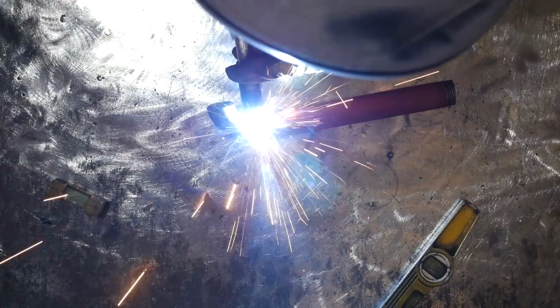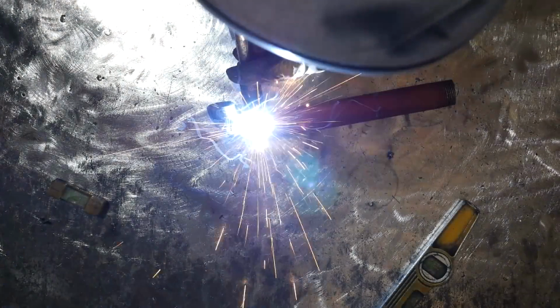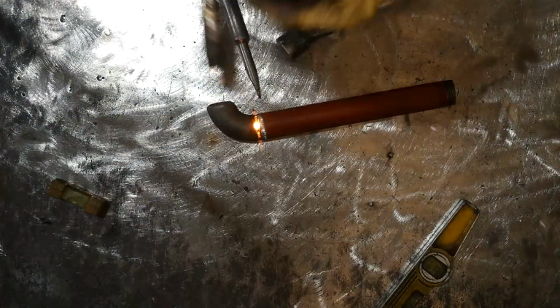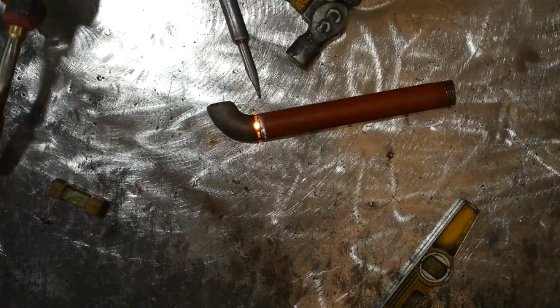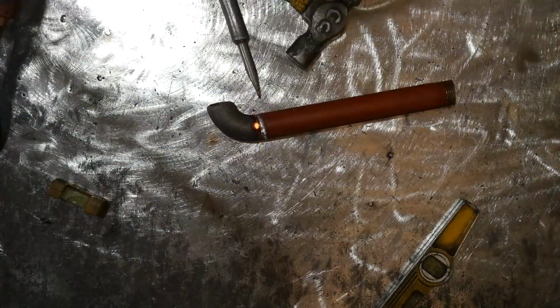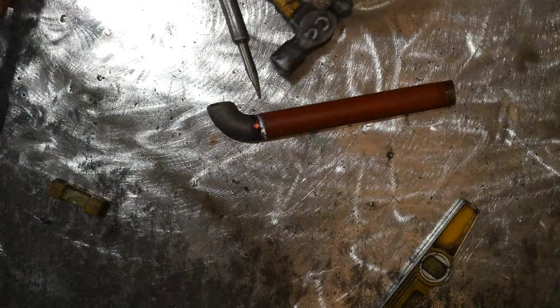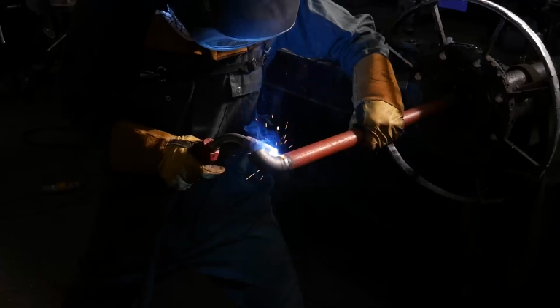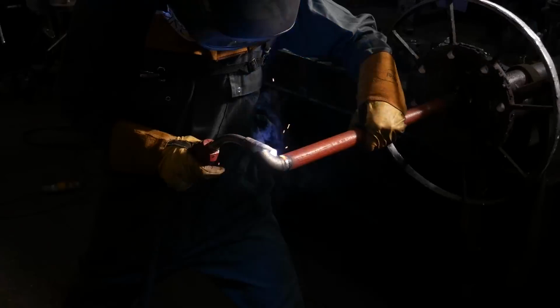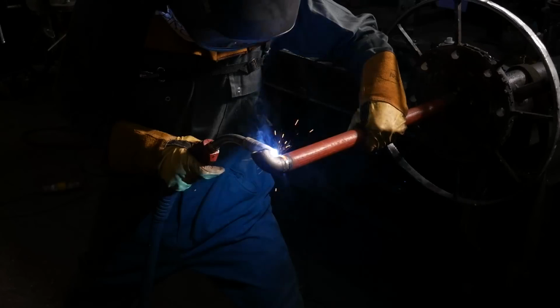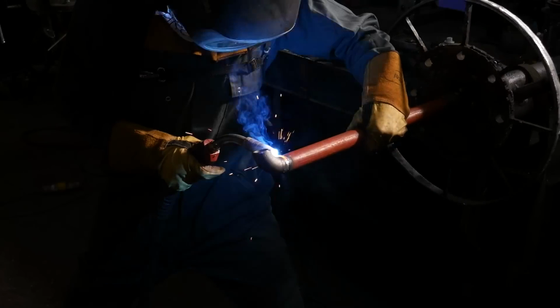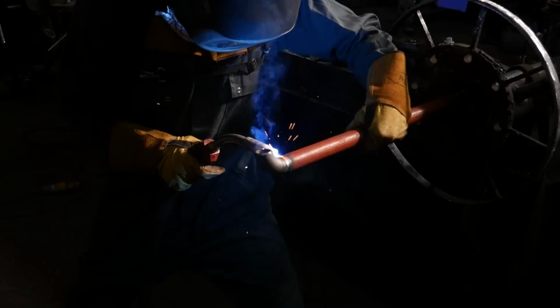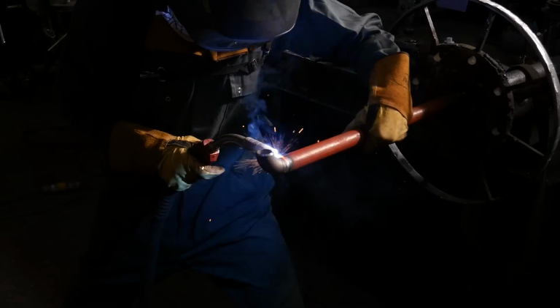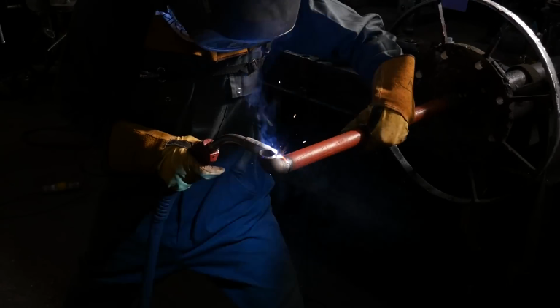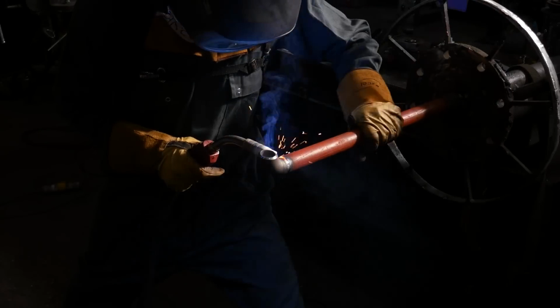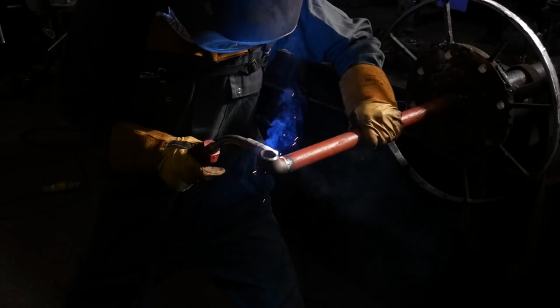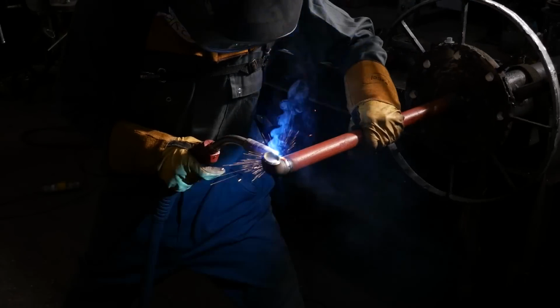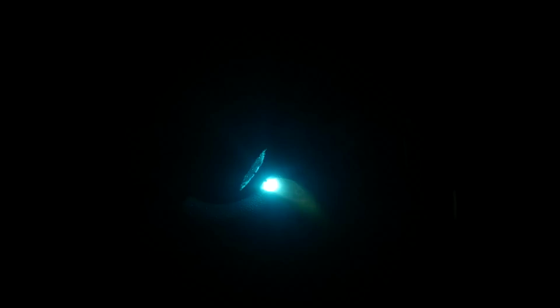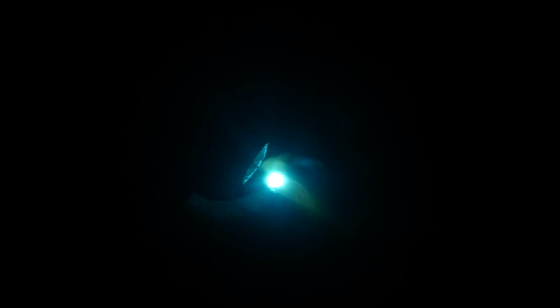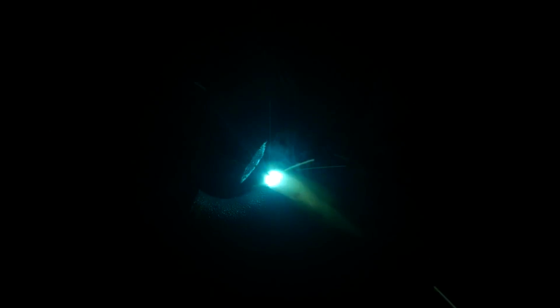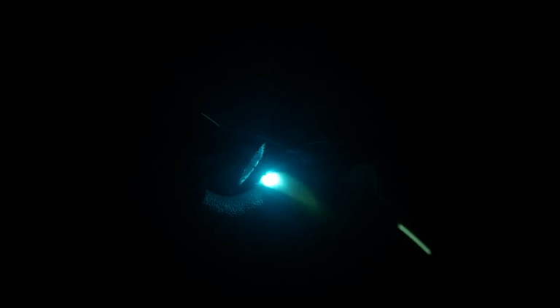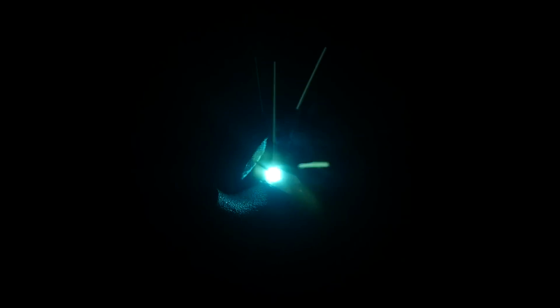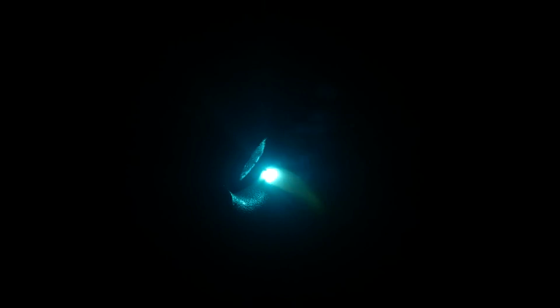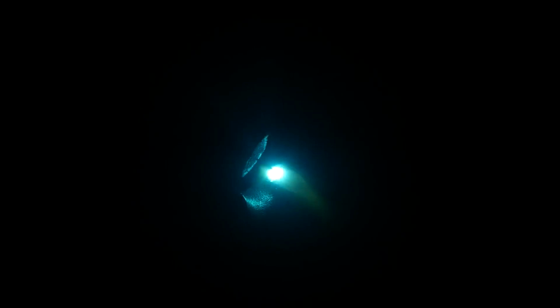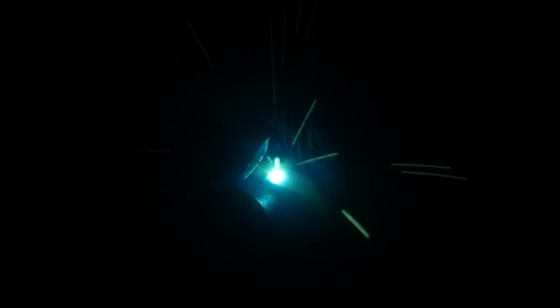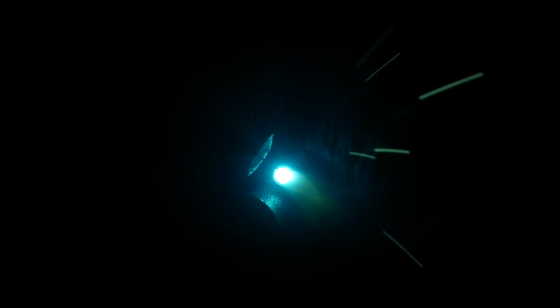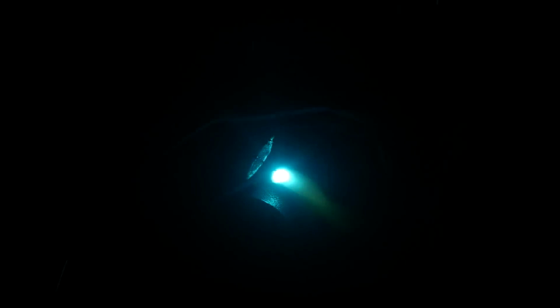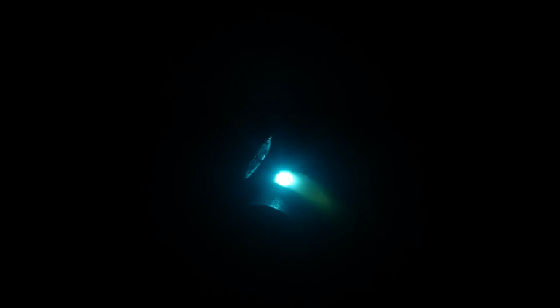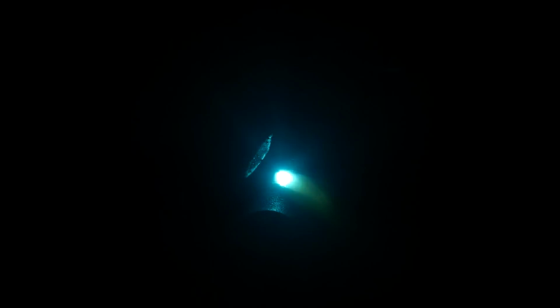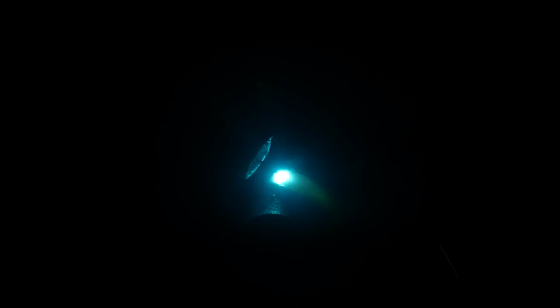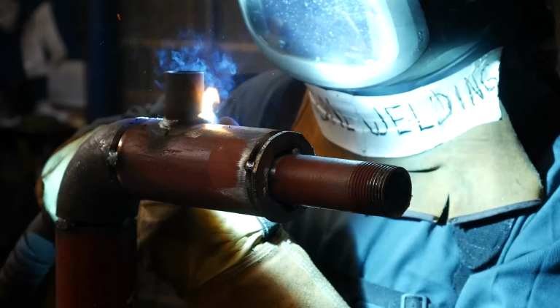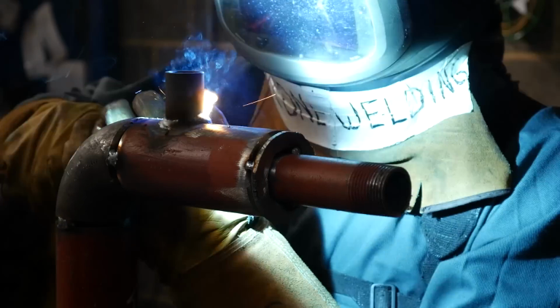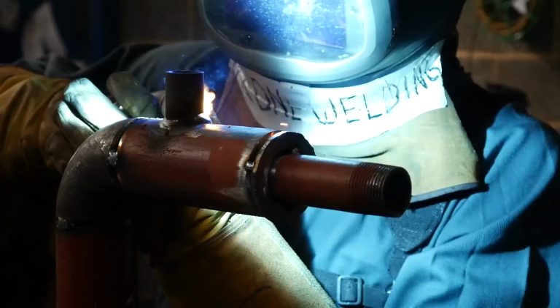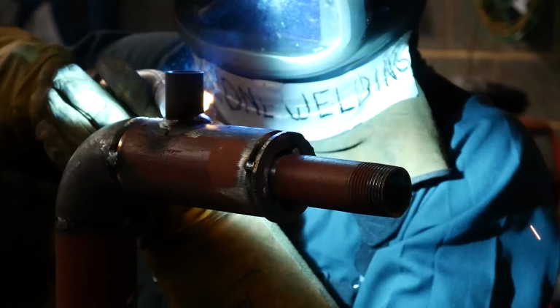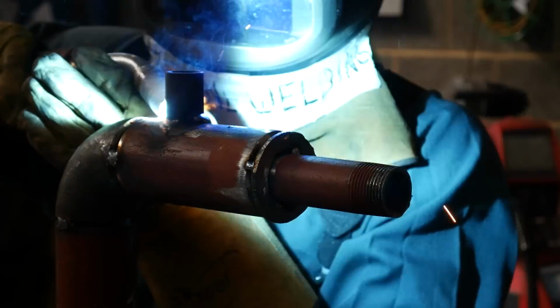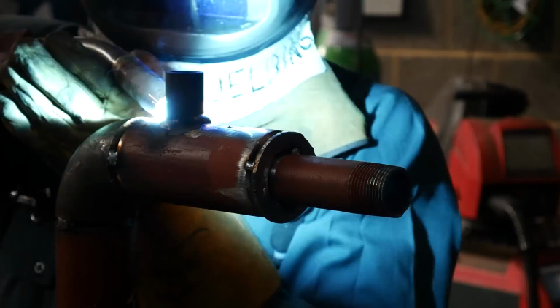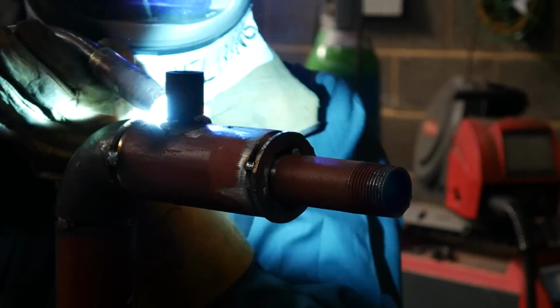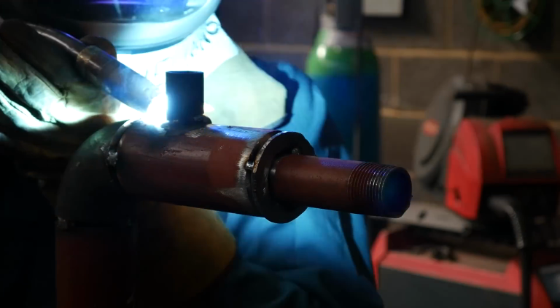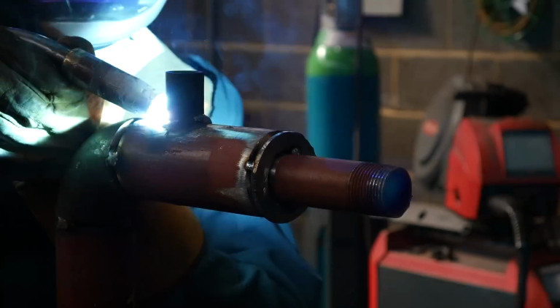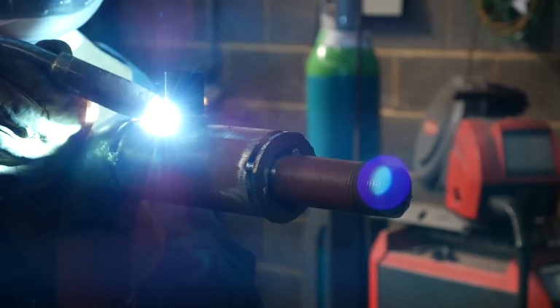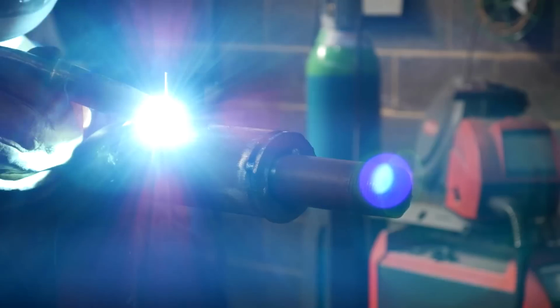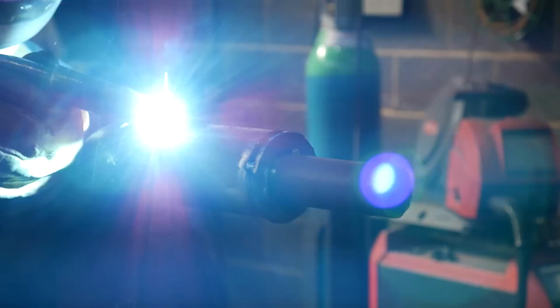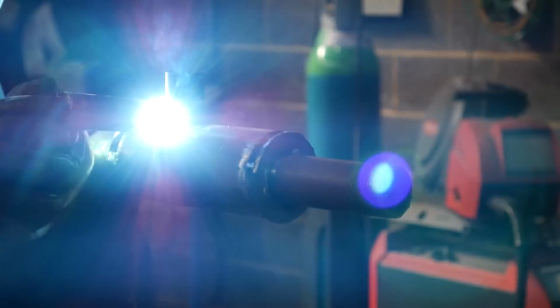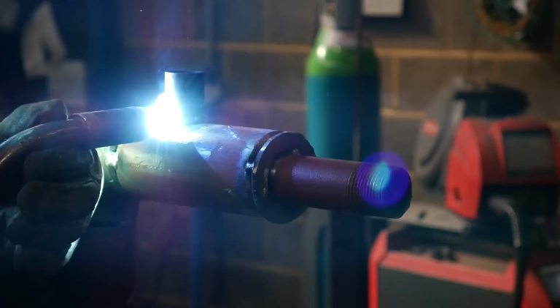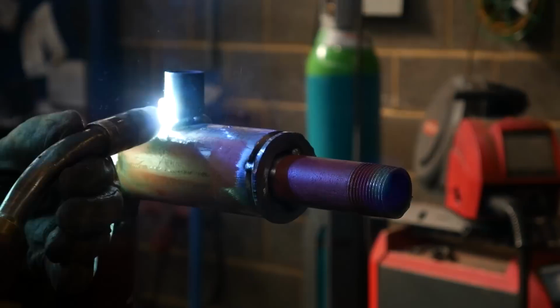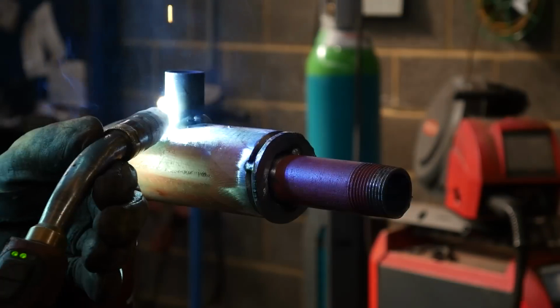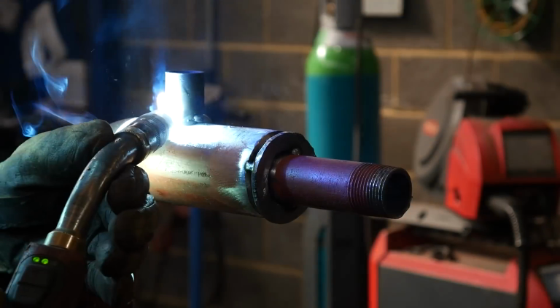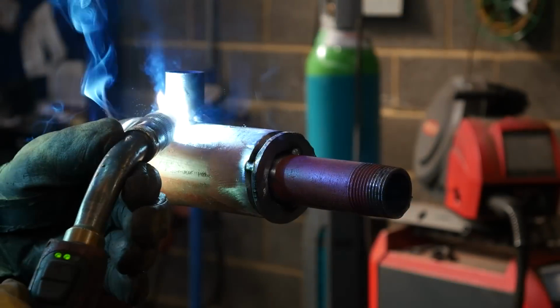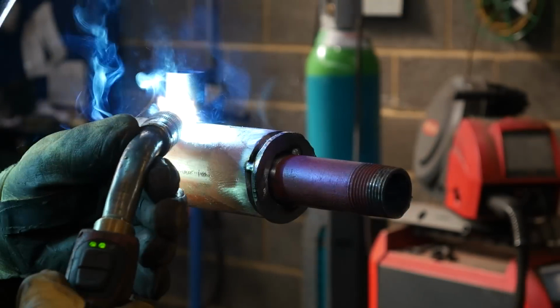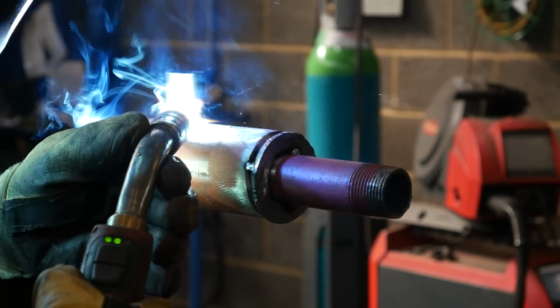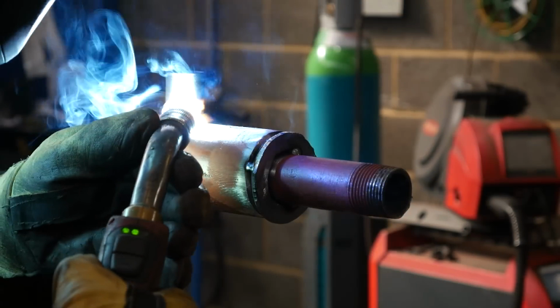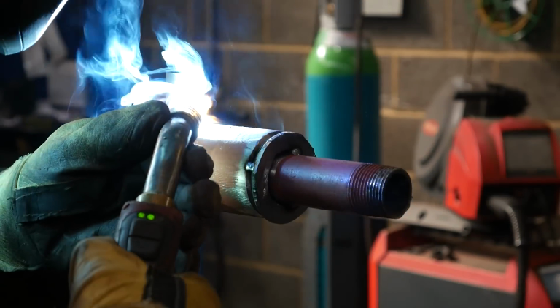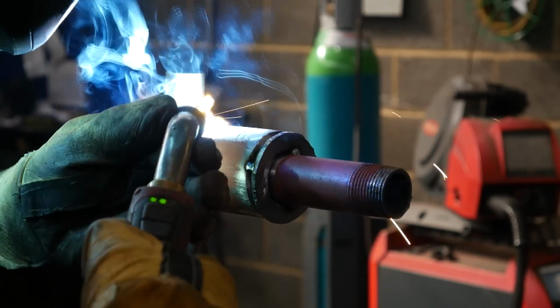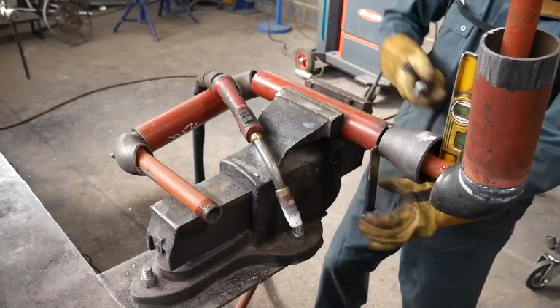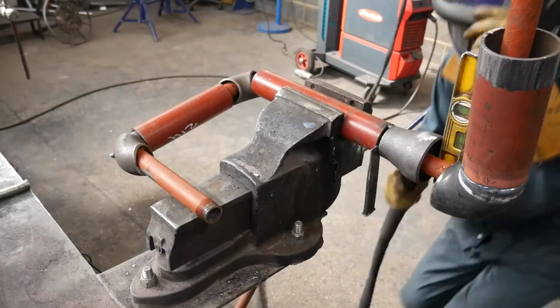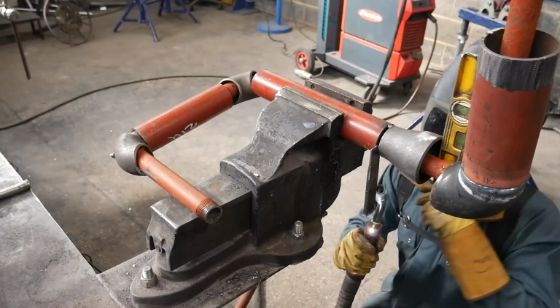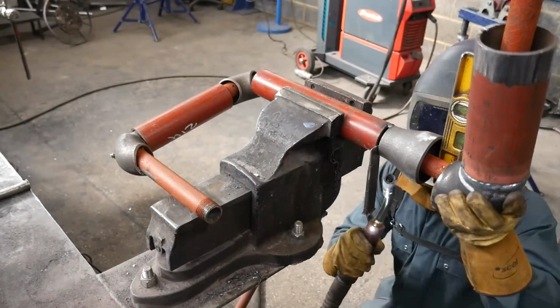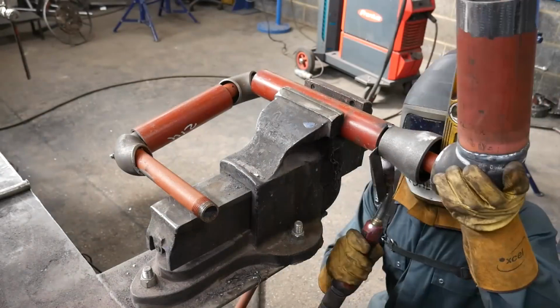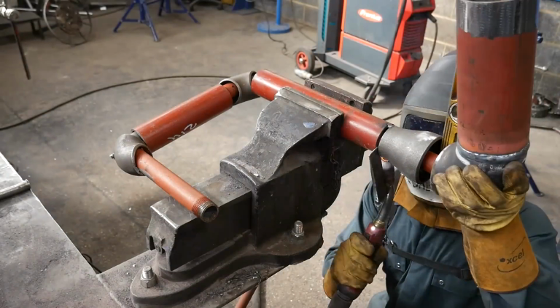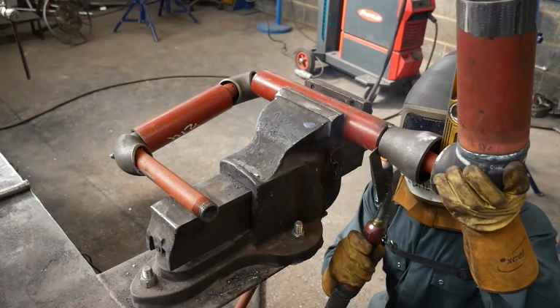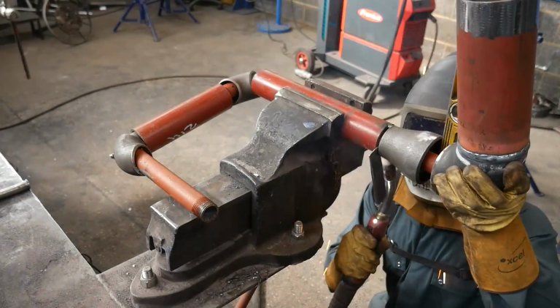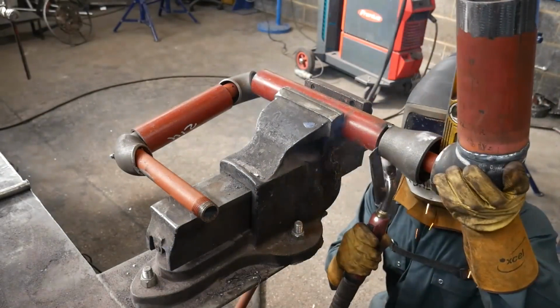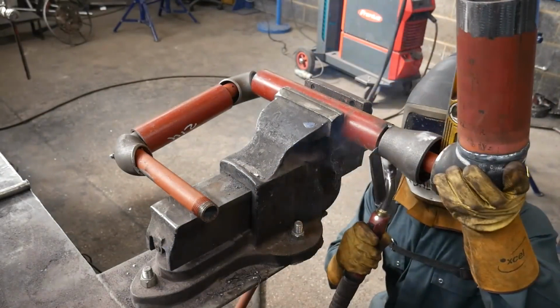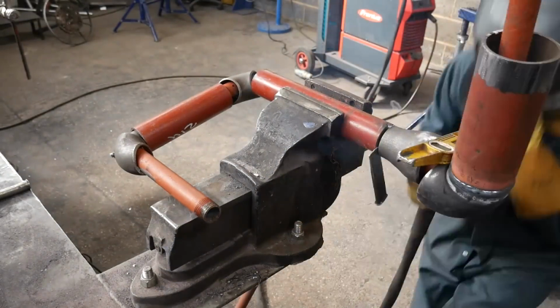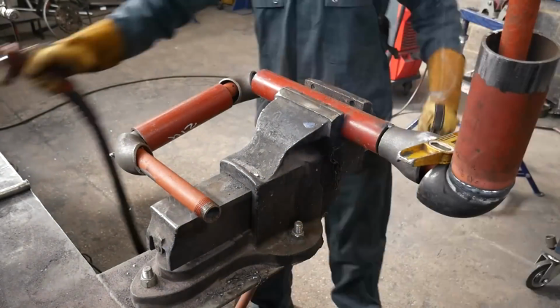Hello guys and welcome back to my channel. I hope everyone's doing good and in this week's video I'll show you lot how I made some piping pipe.